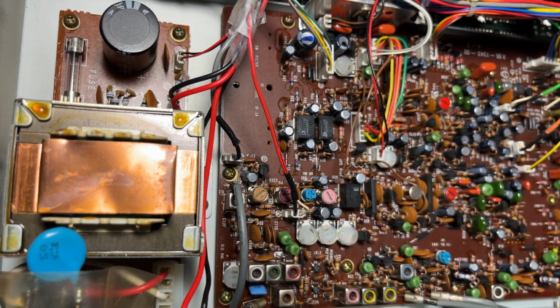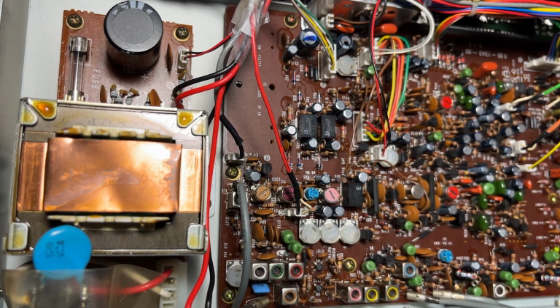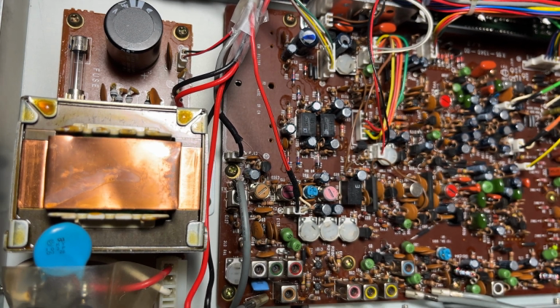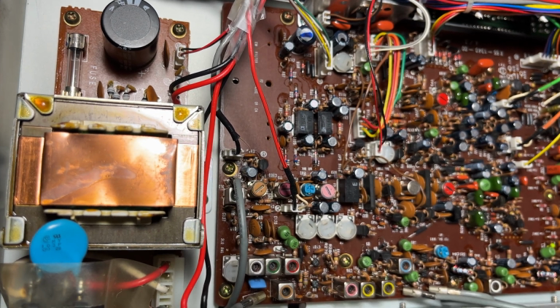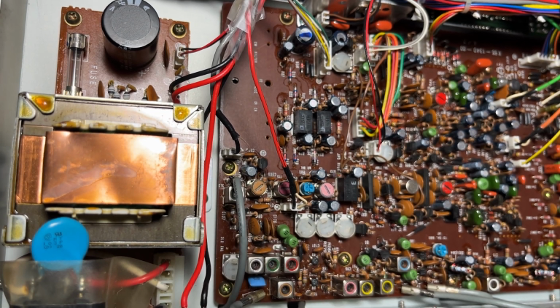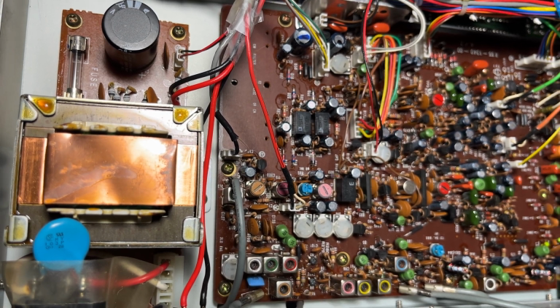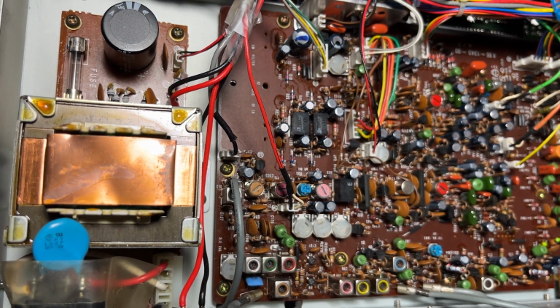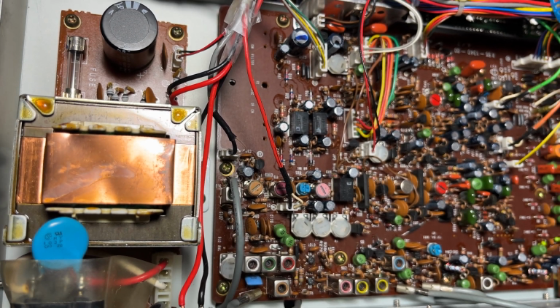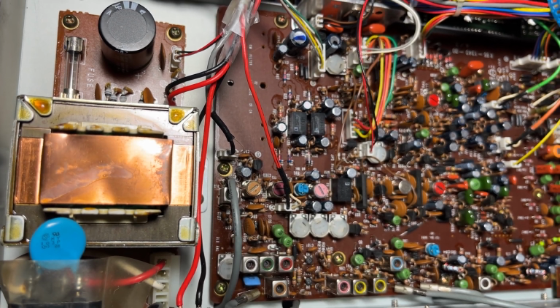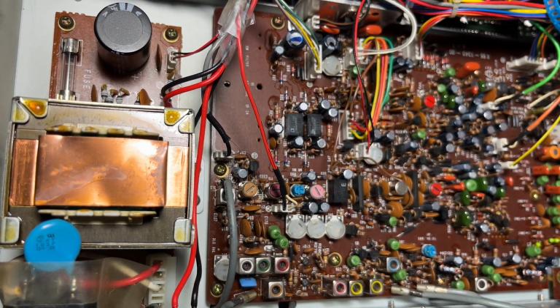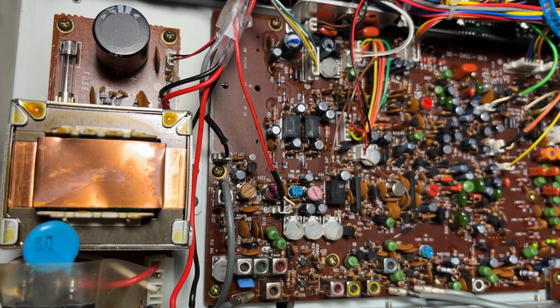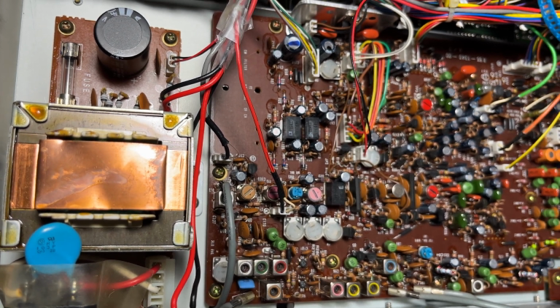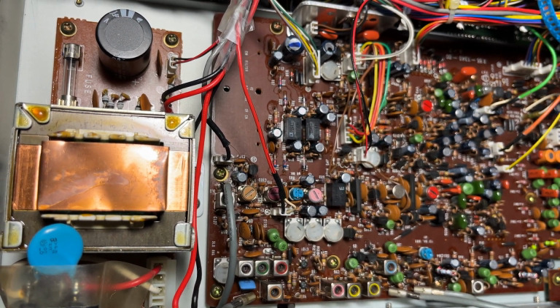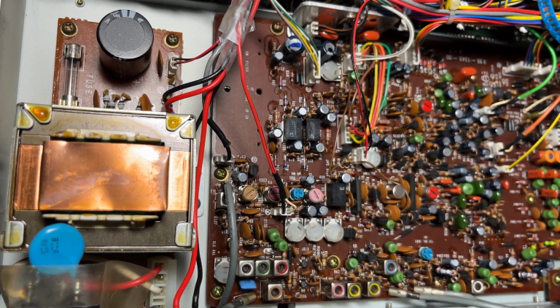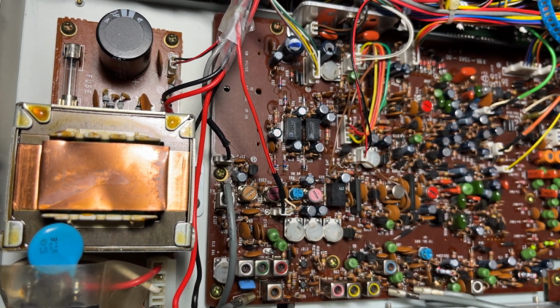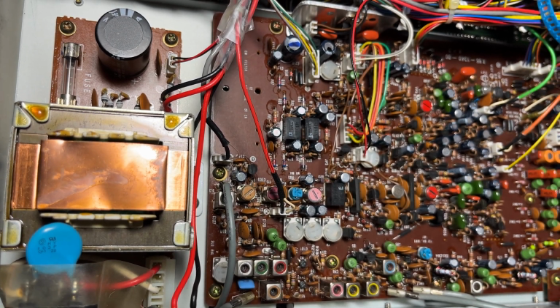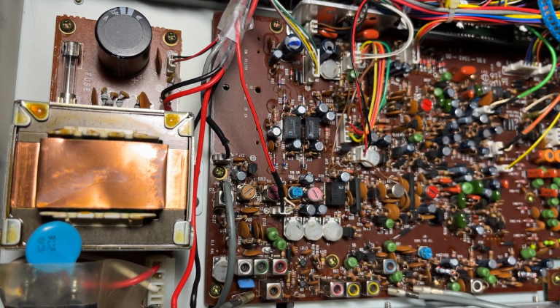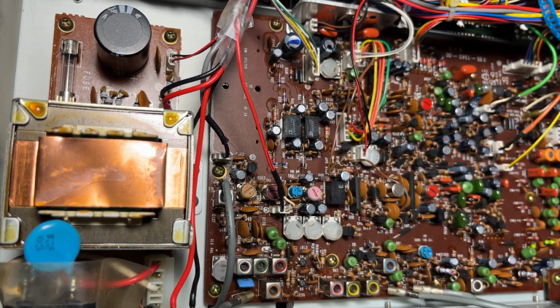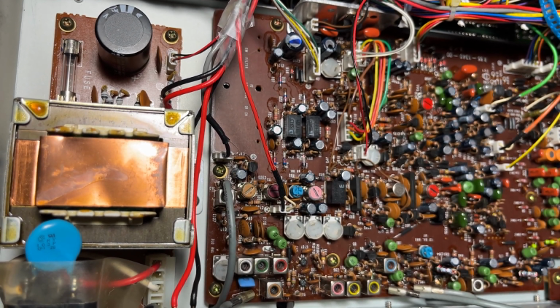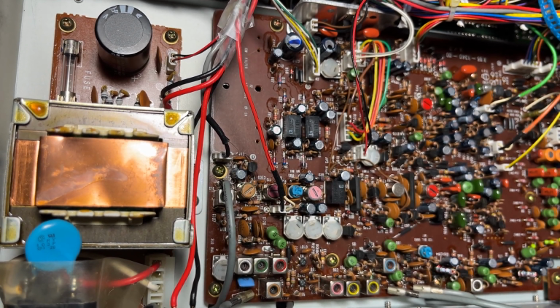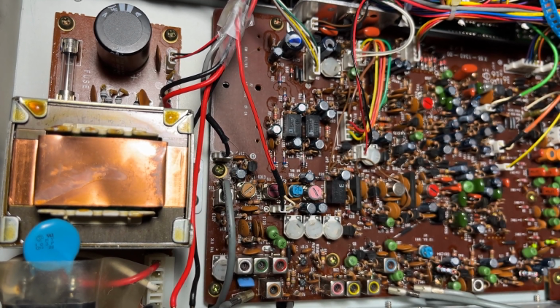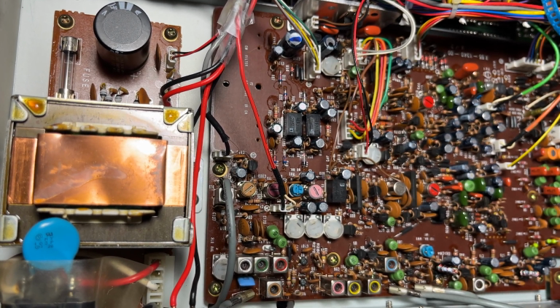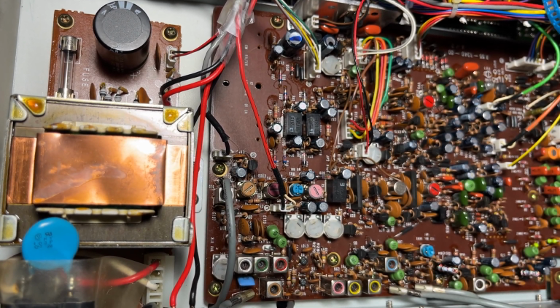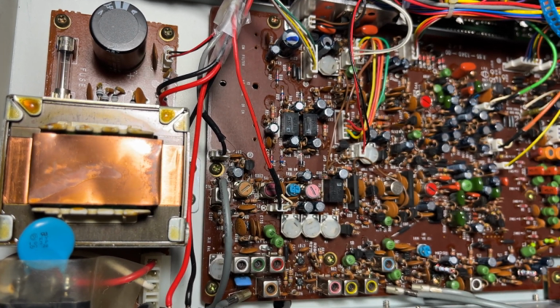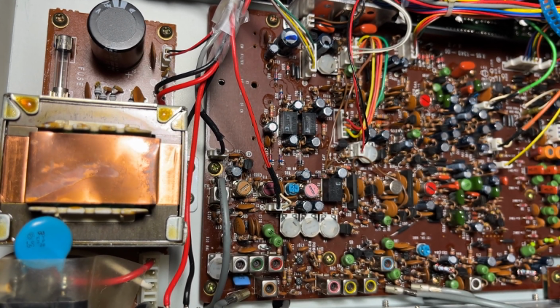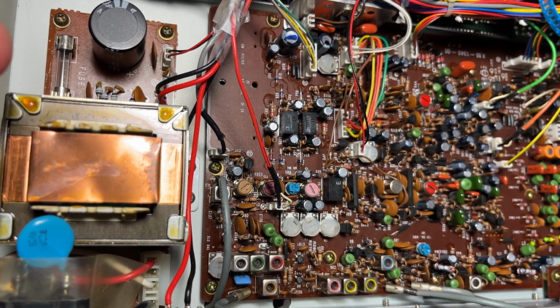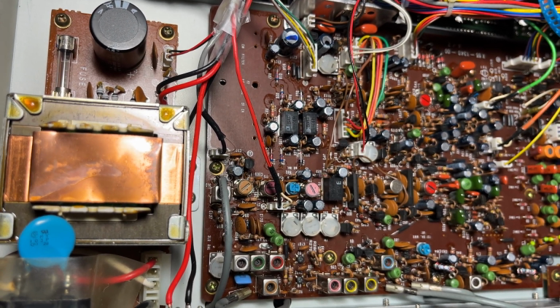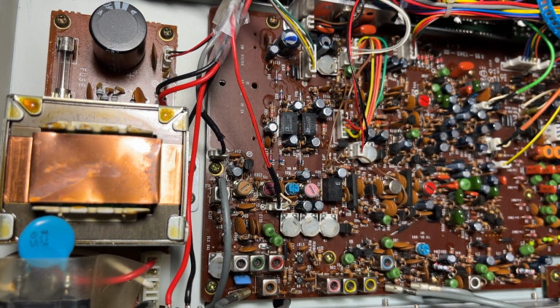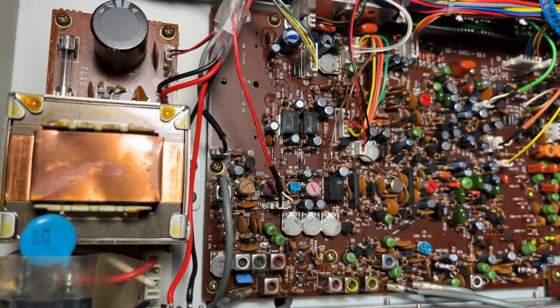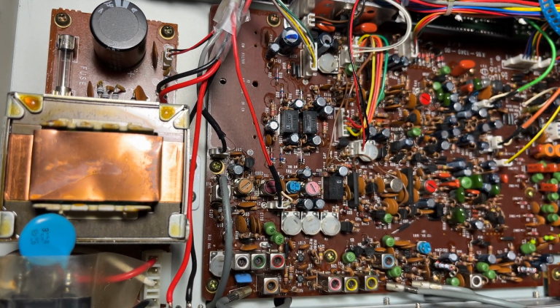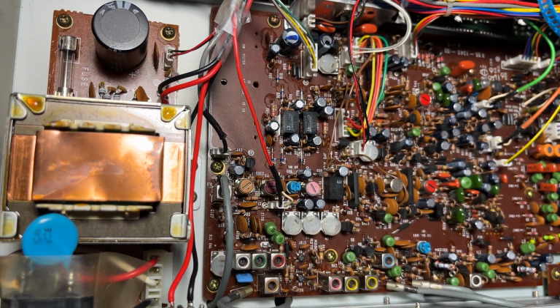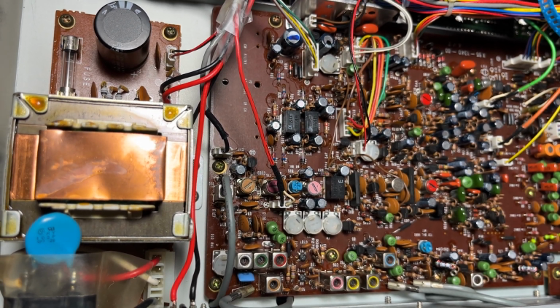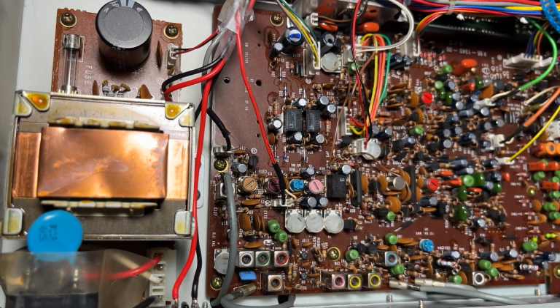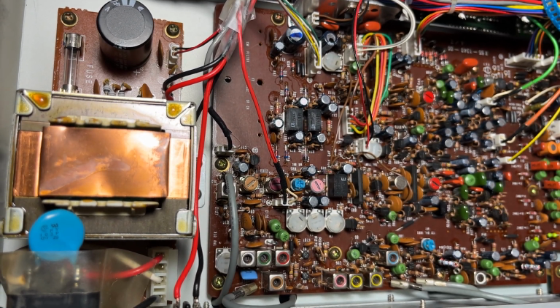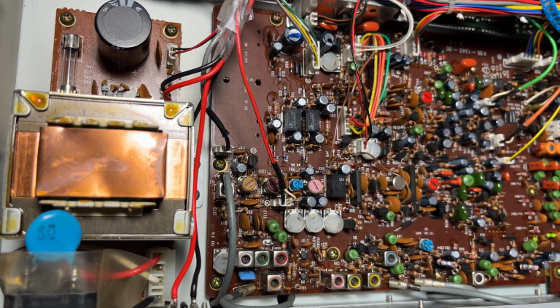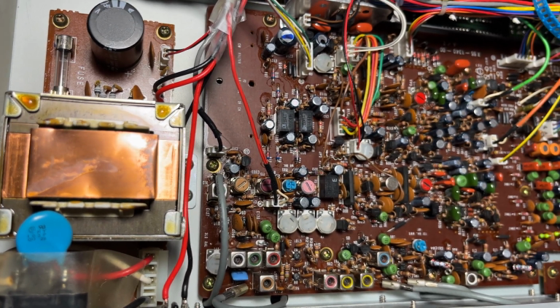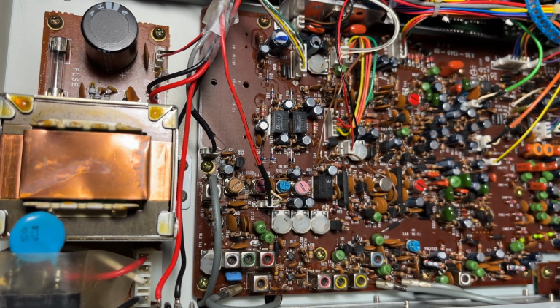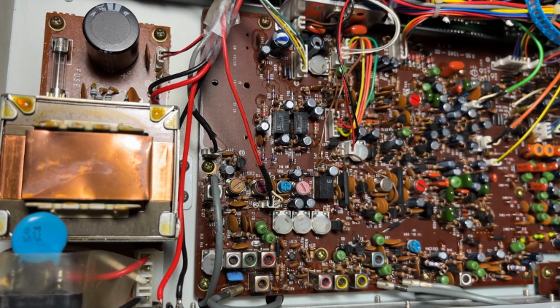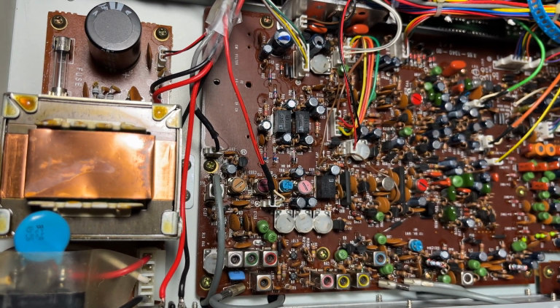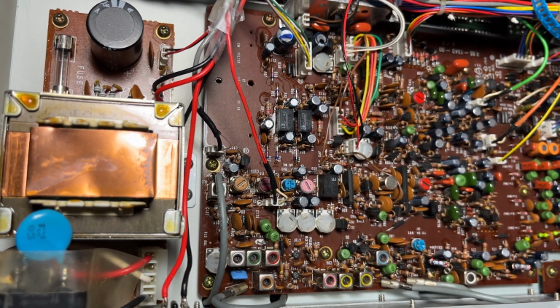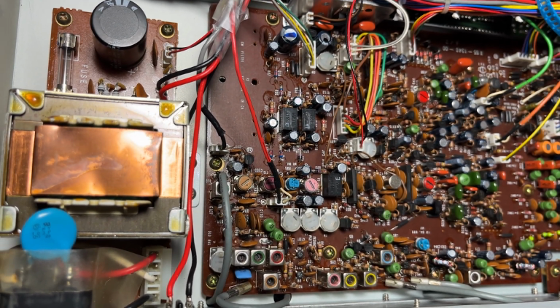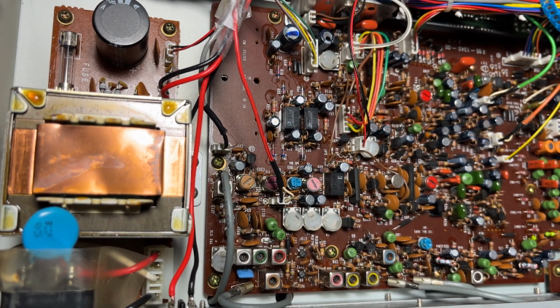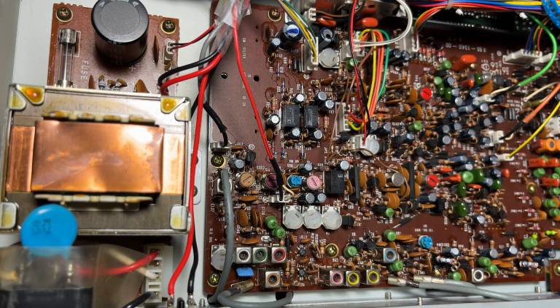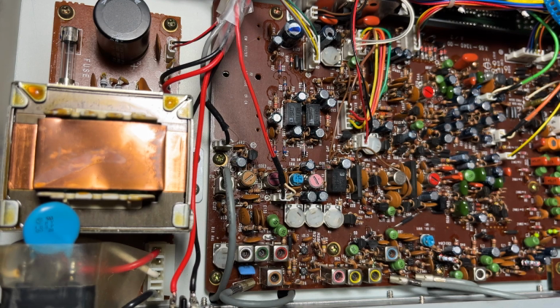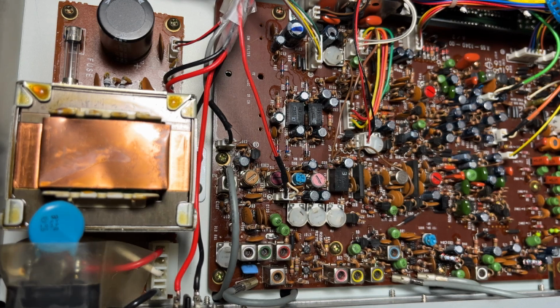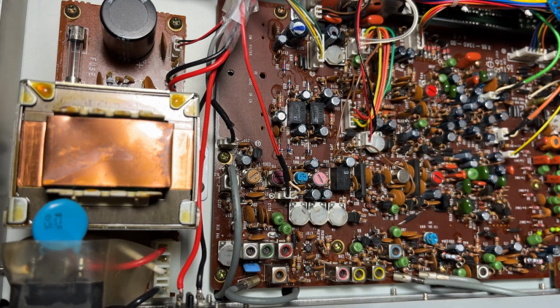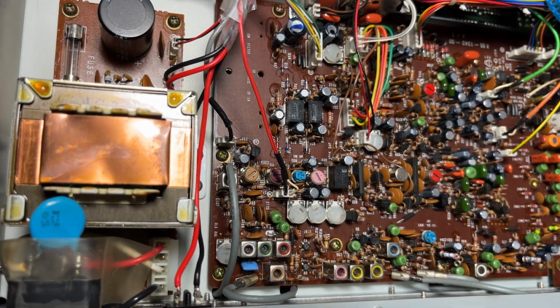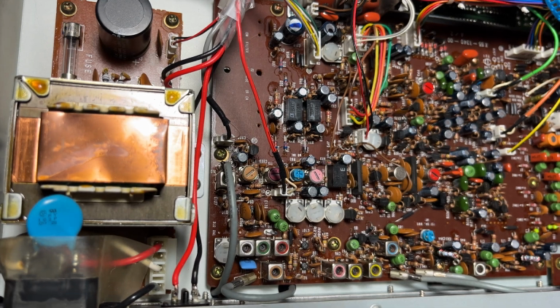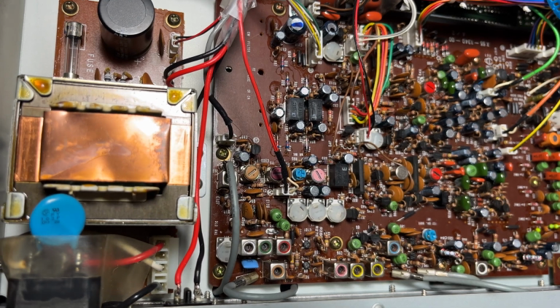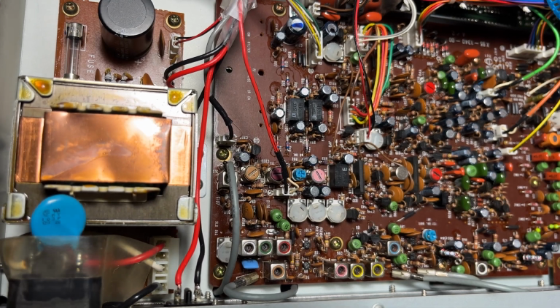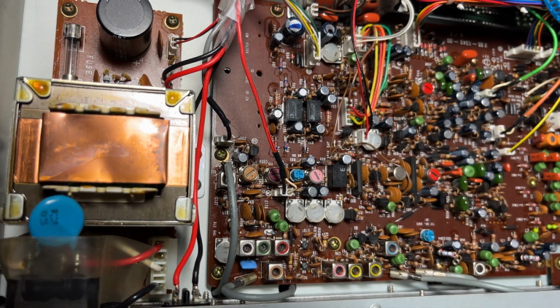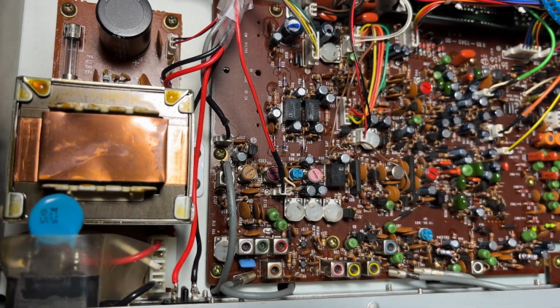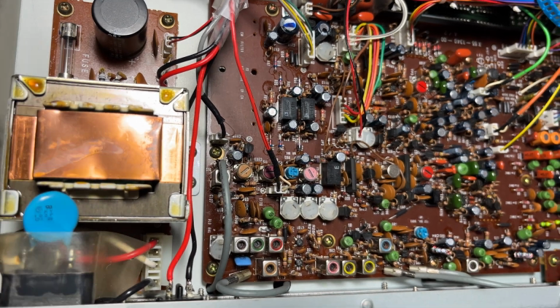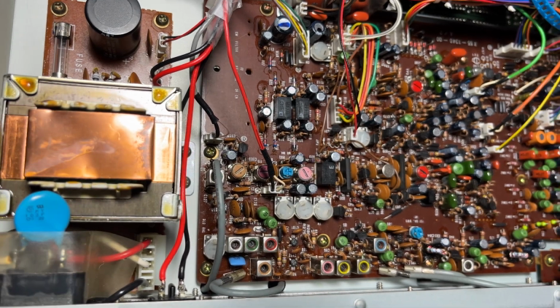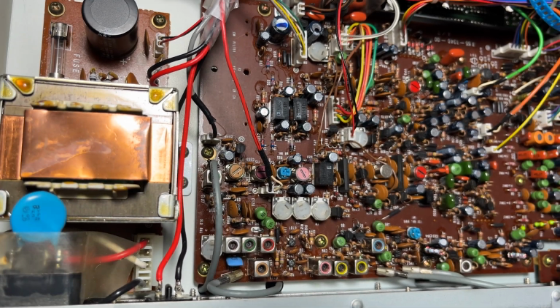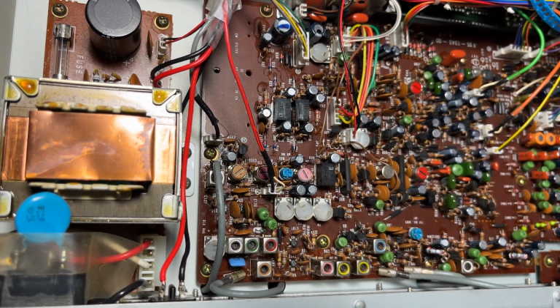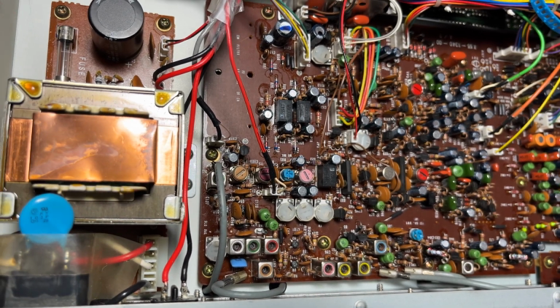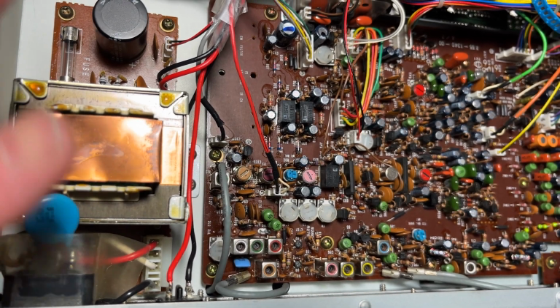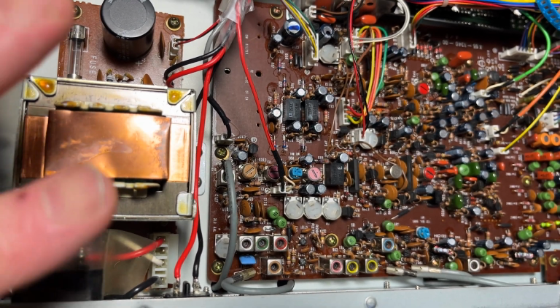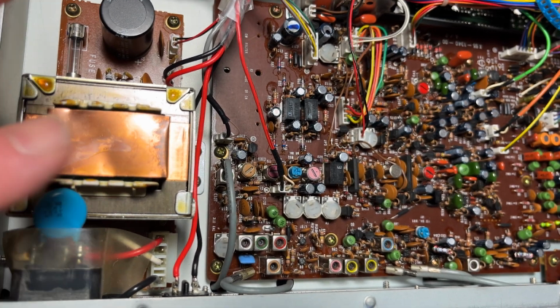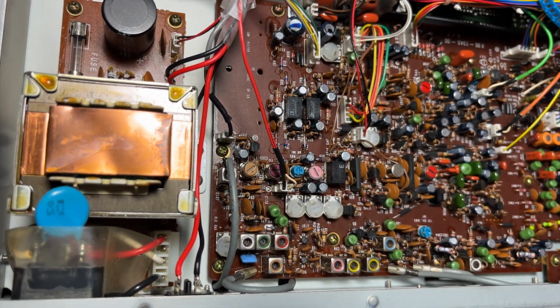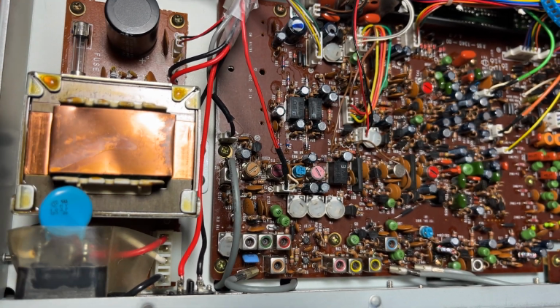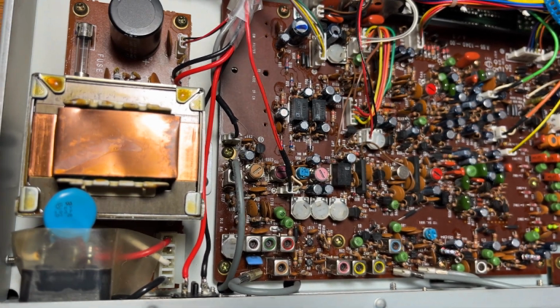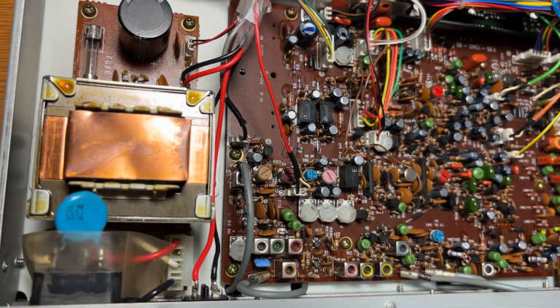Anyway, that's it. If you've got any questions just drop a comment and I'll try and explain more, but it's a very very simple fitting of this kit. That's all for now, bye bye.